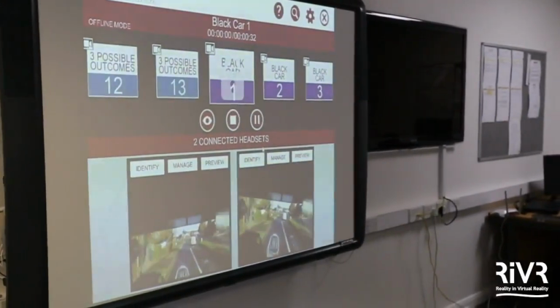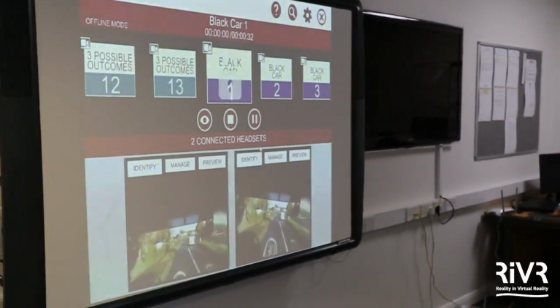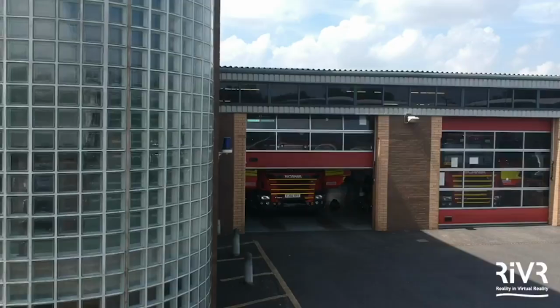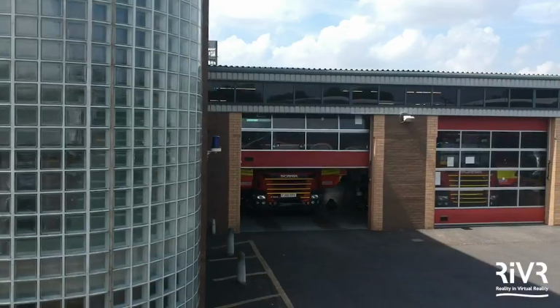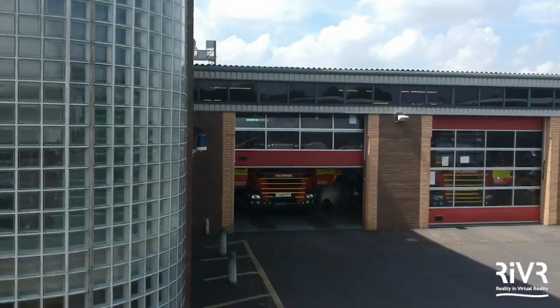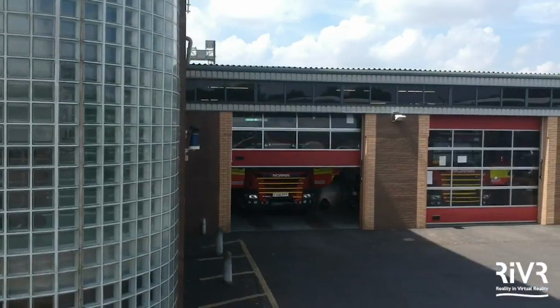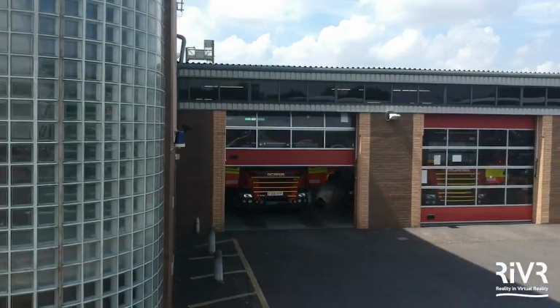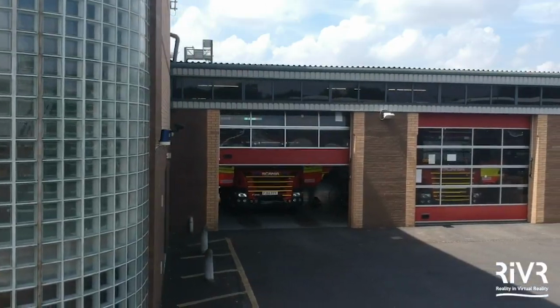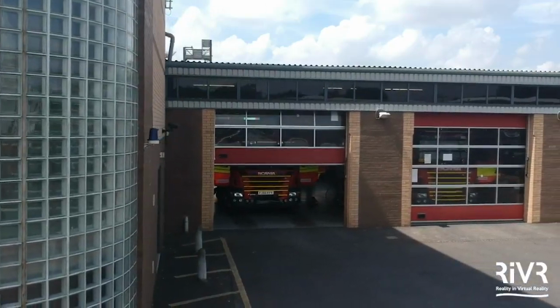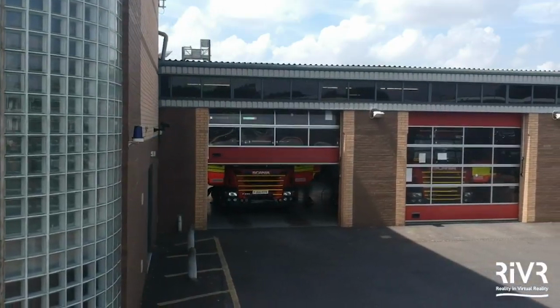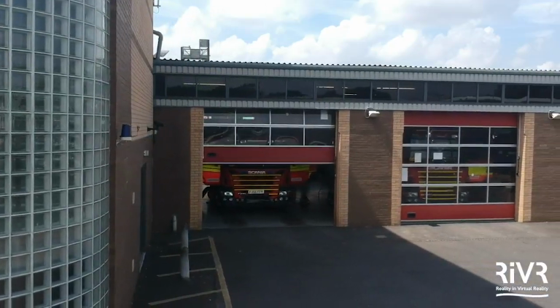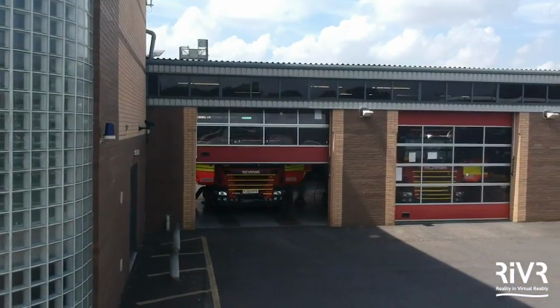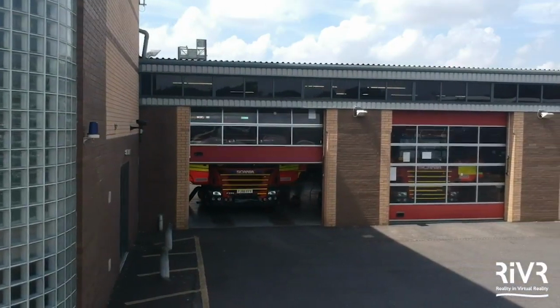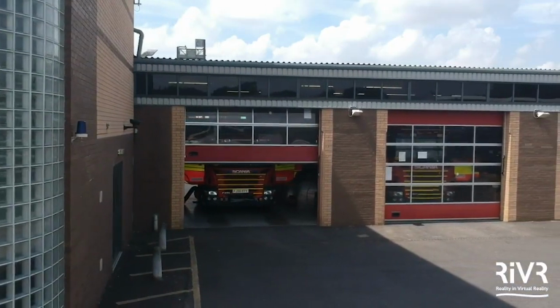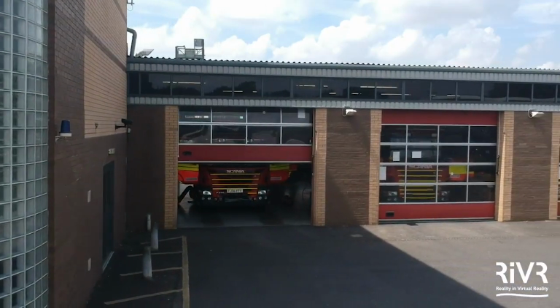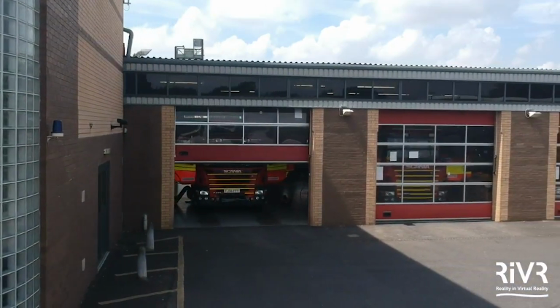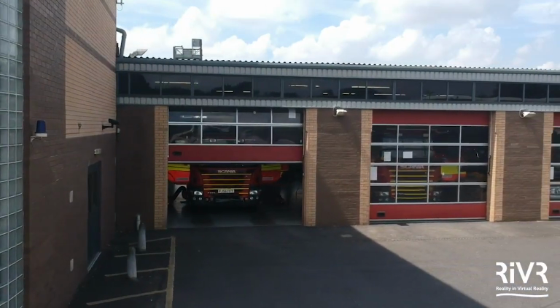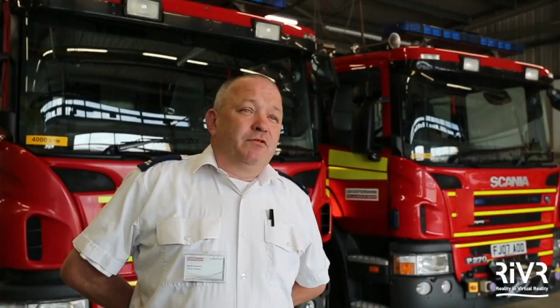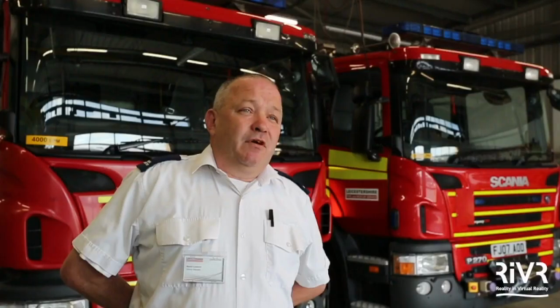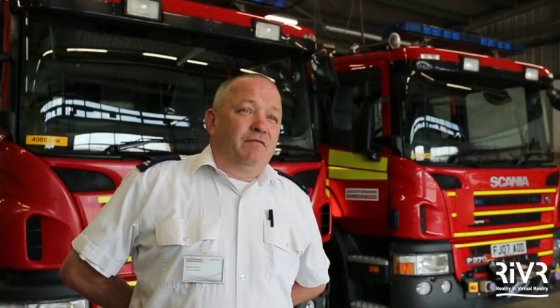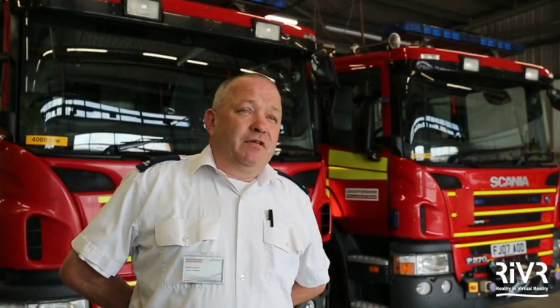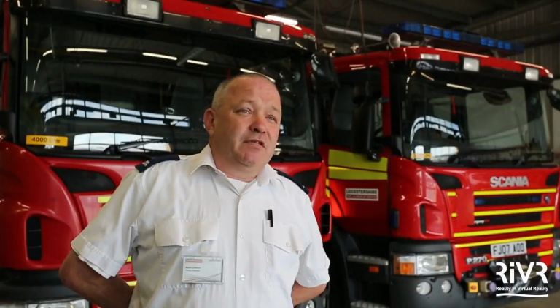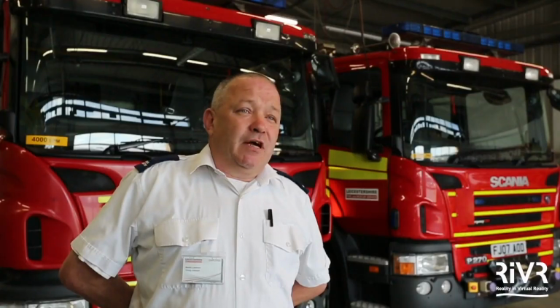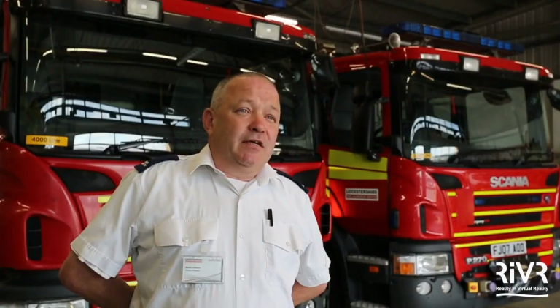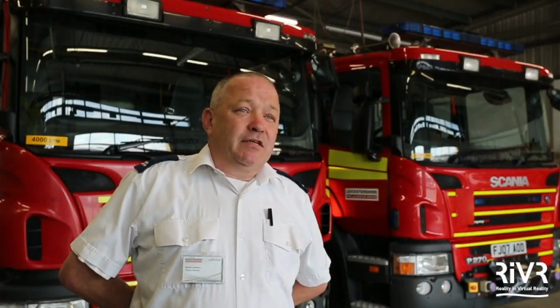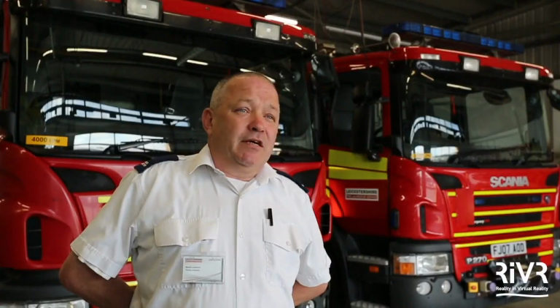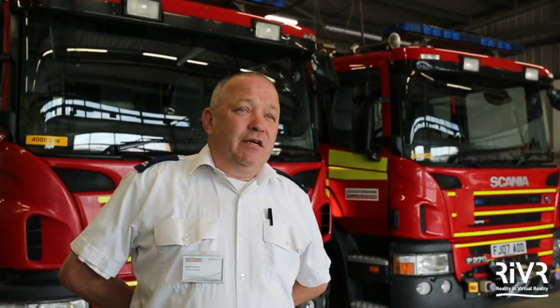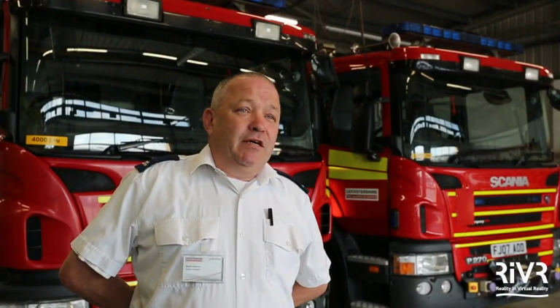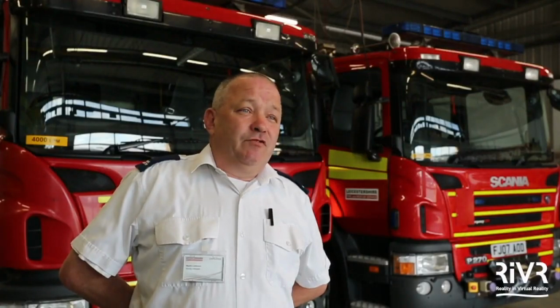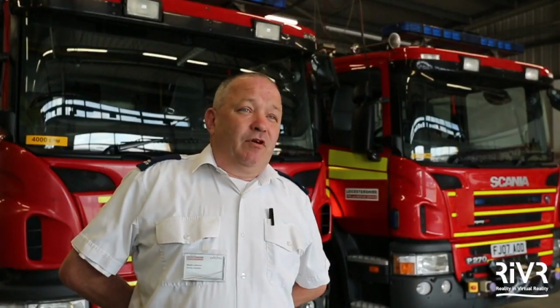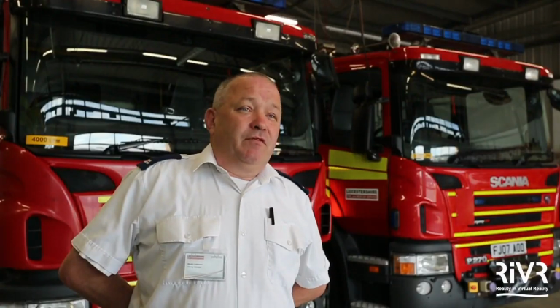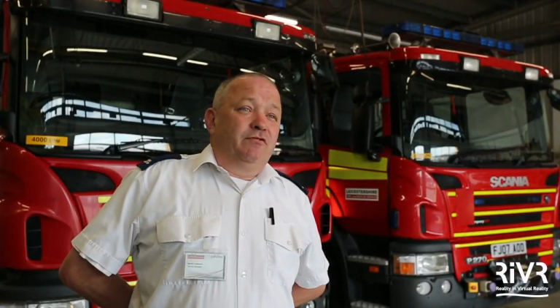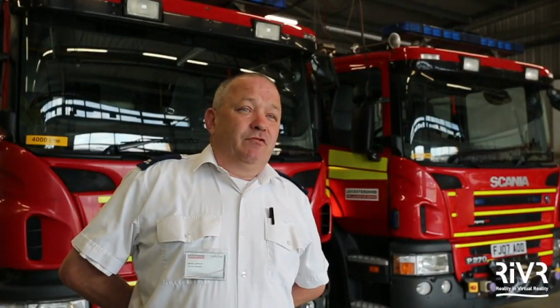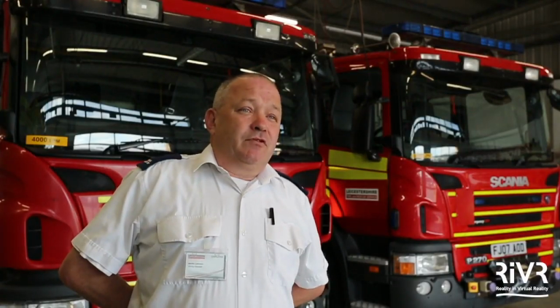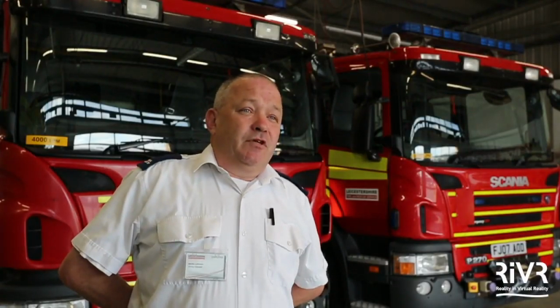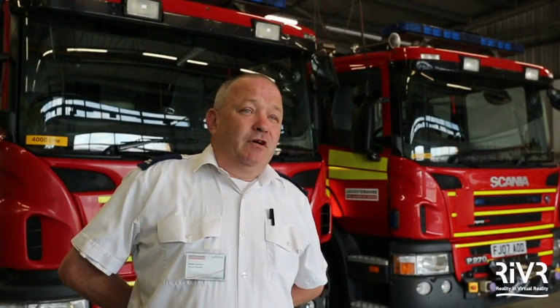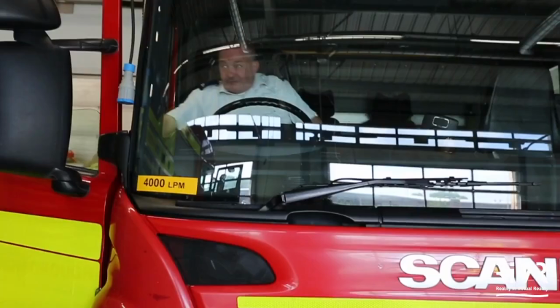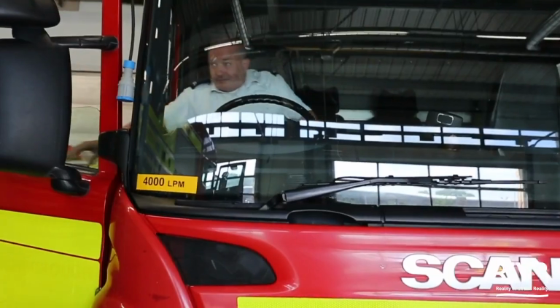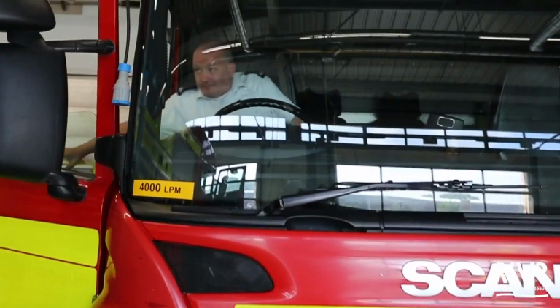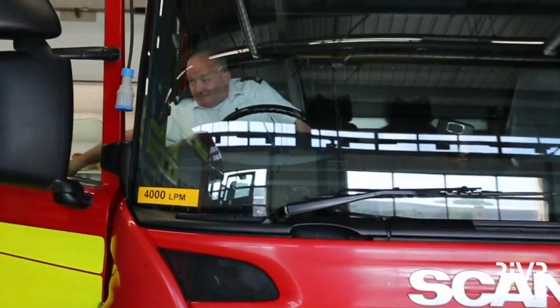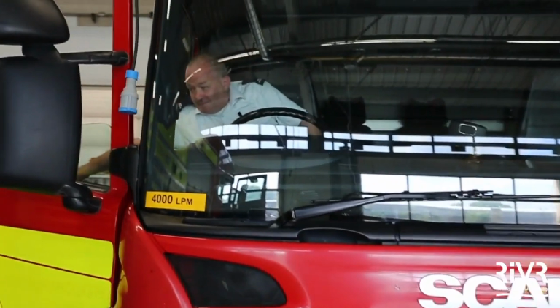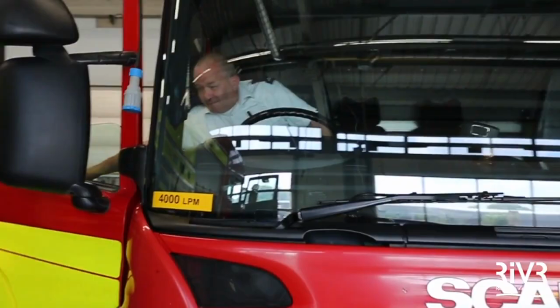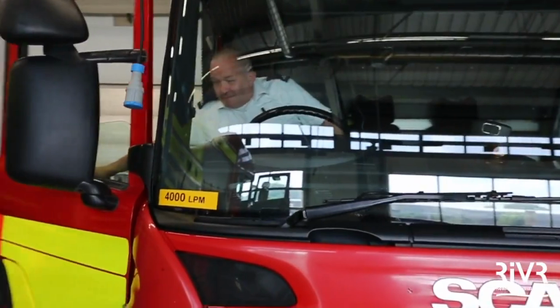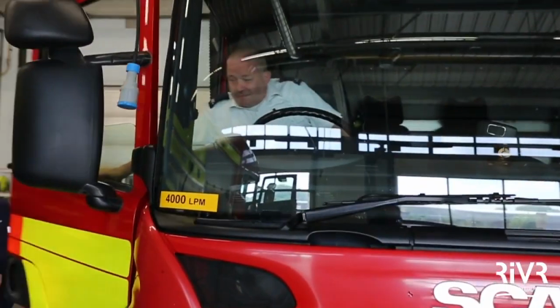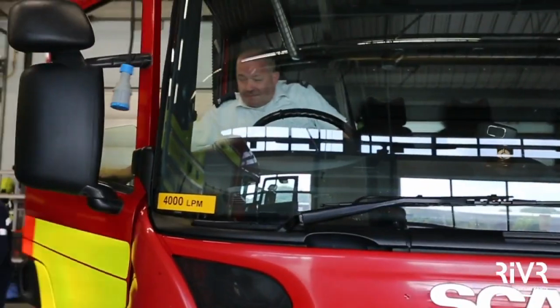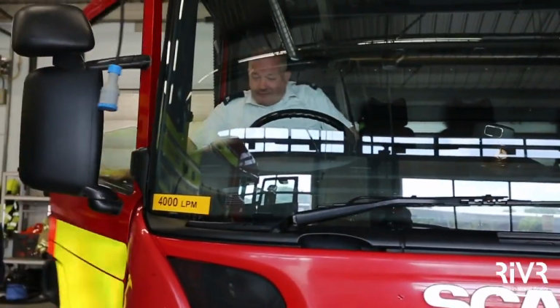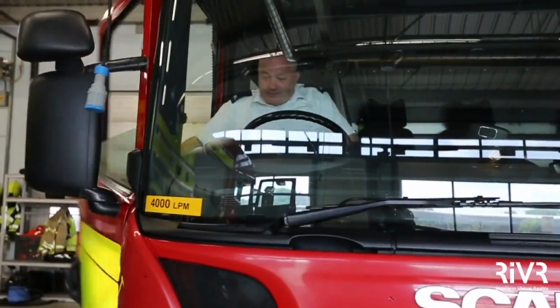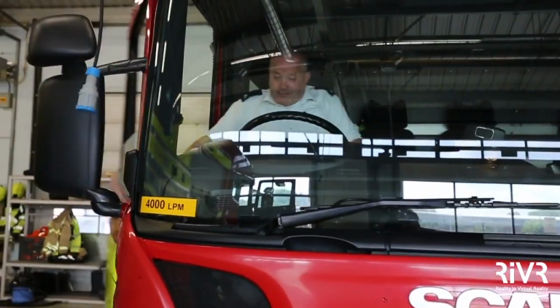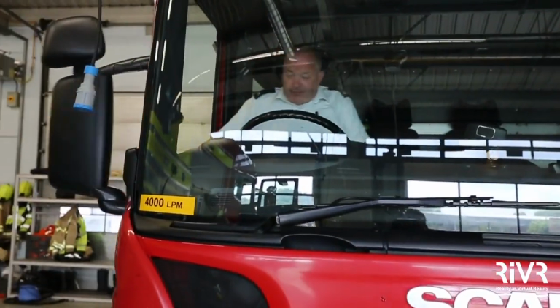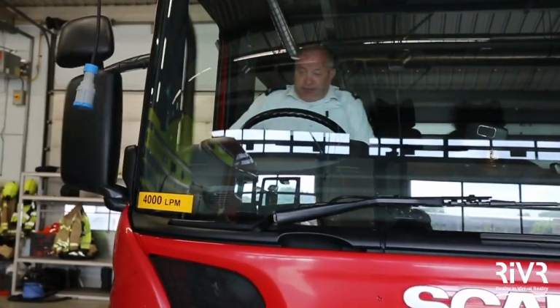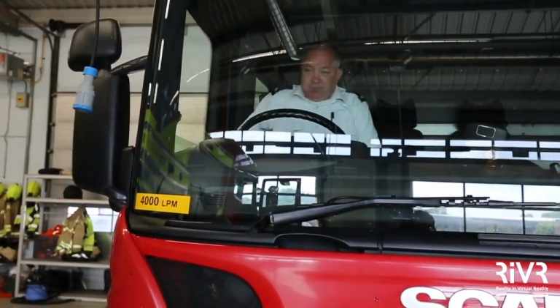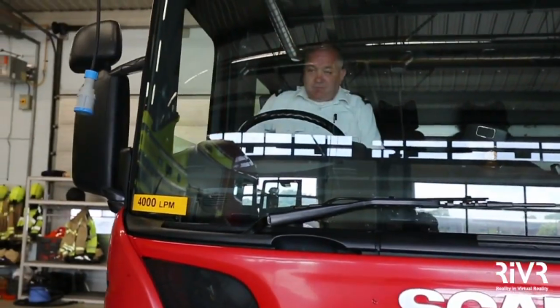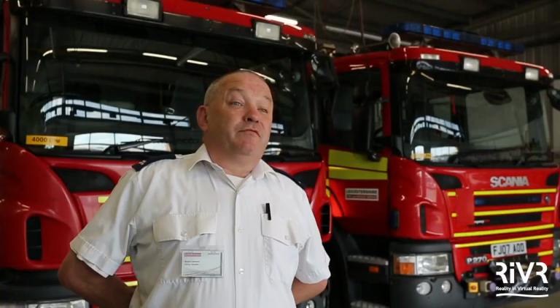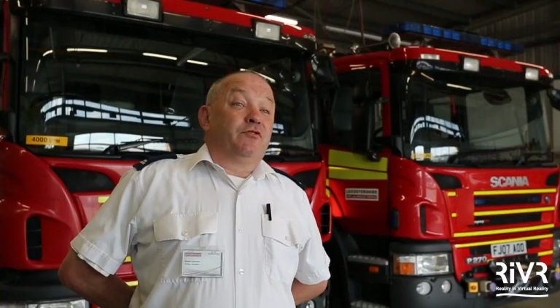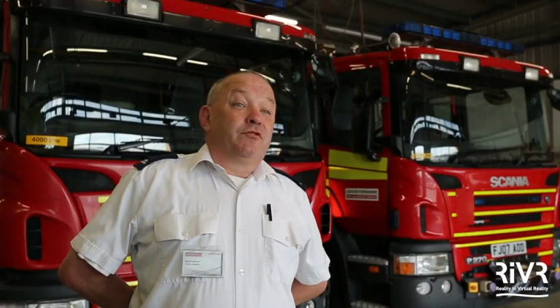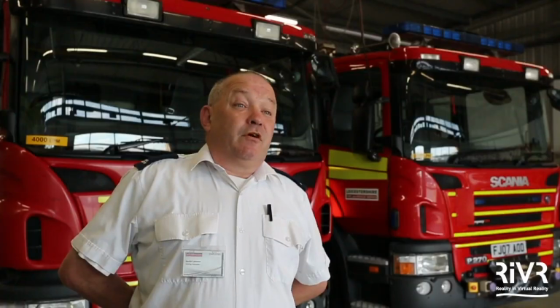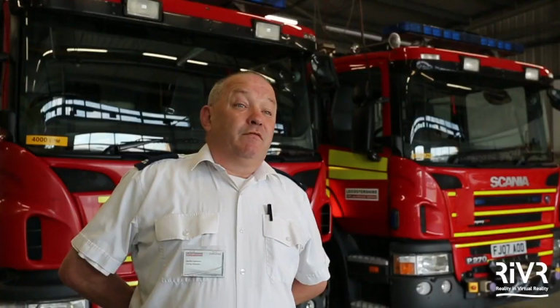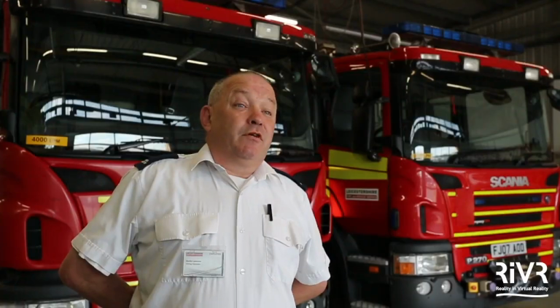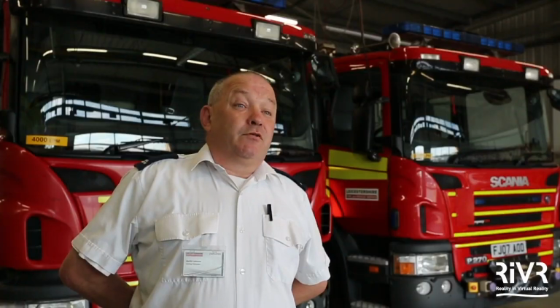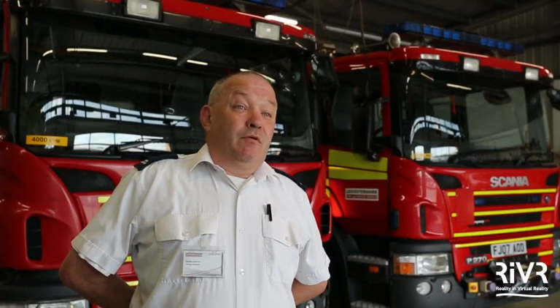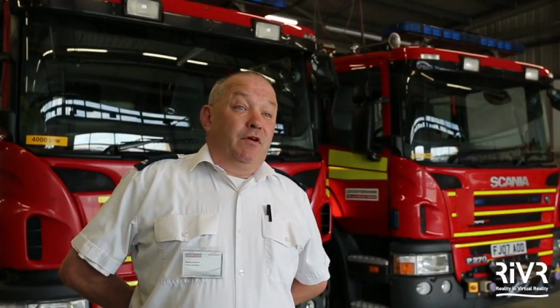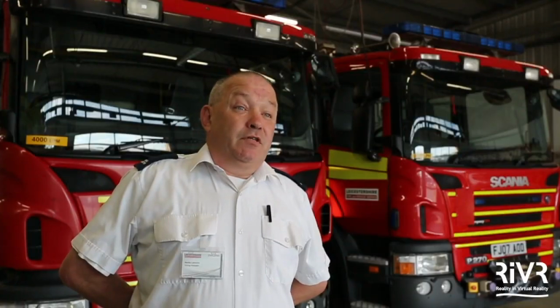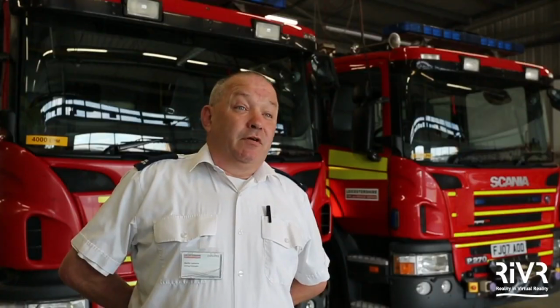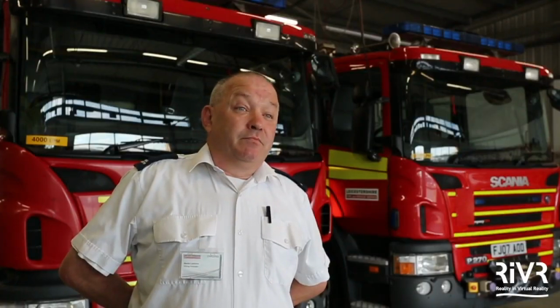I'm Martin Lemon. I work for Leicester Fire and Rescue Service as a driving instructor teaching blue light response drives. I've been doing it for just over 12 years now.